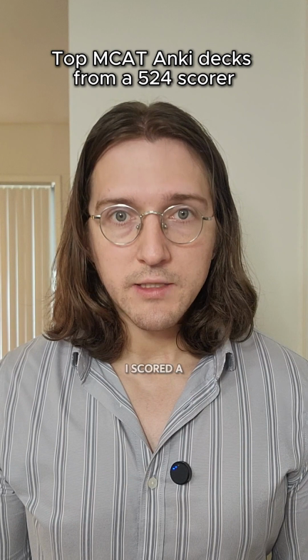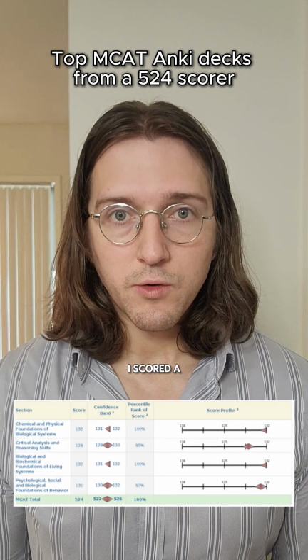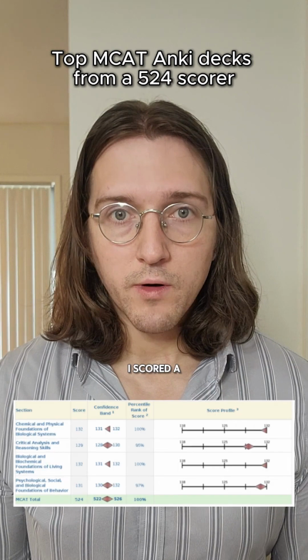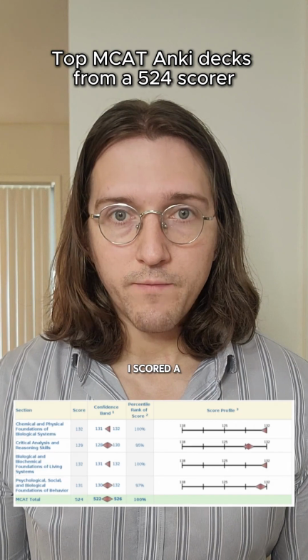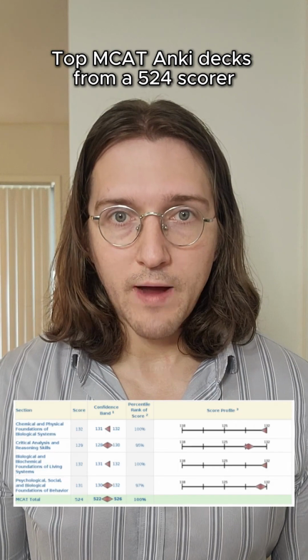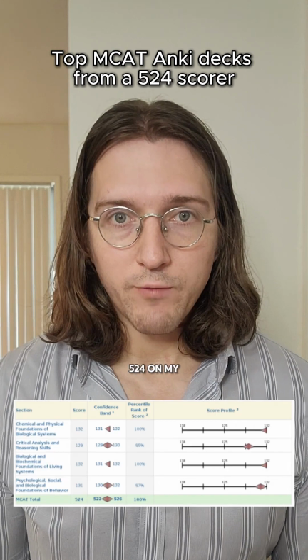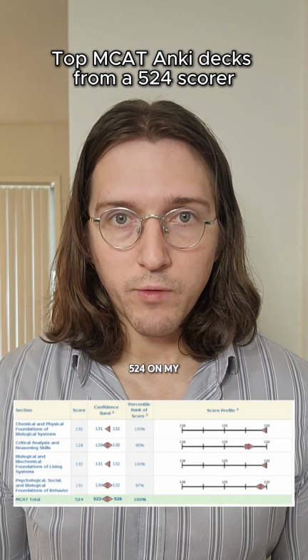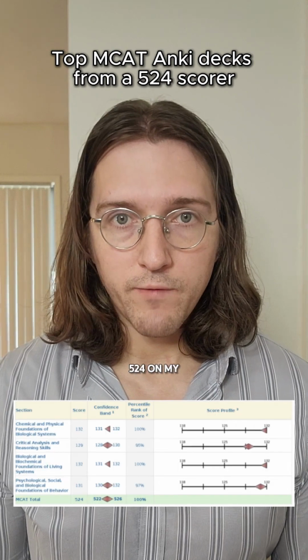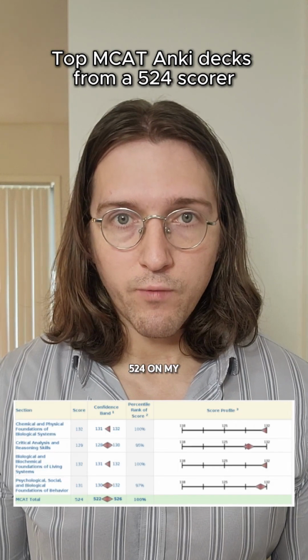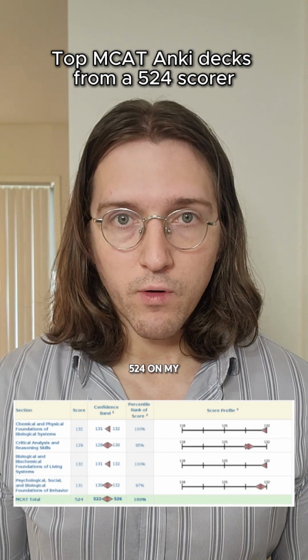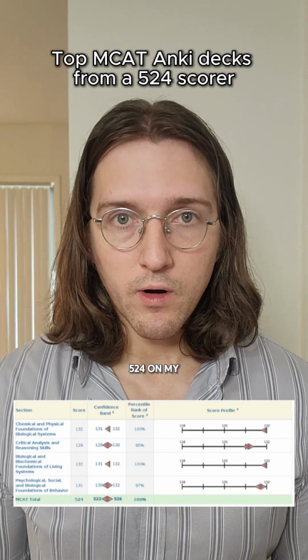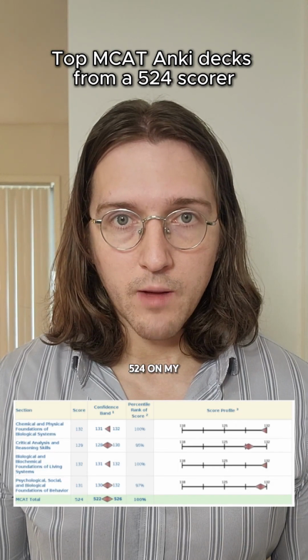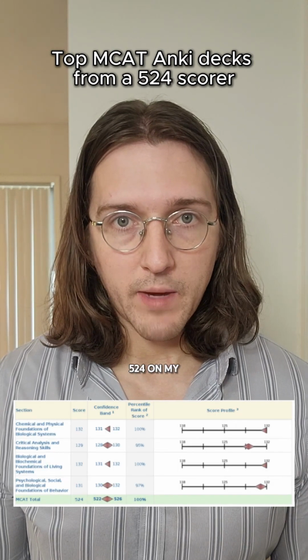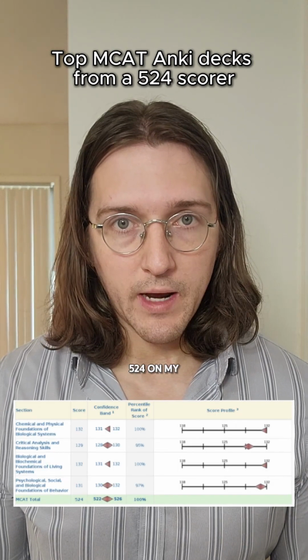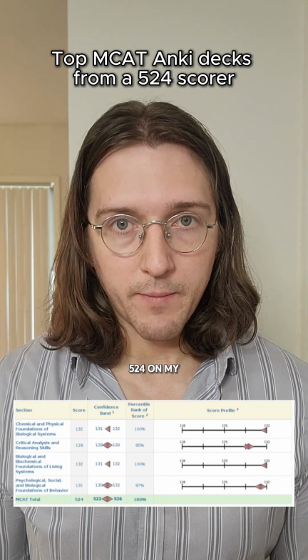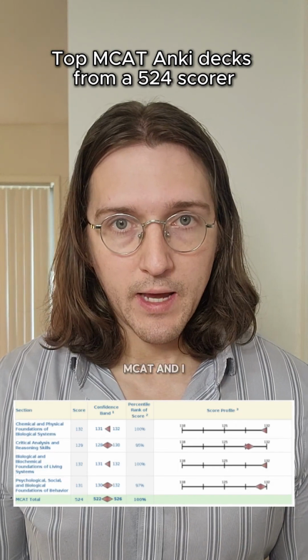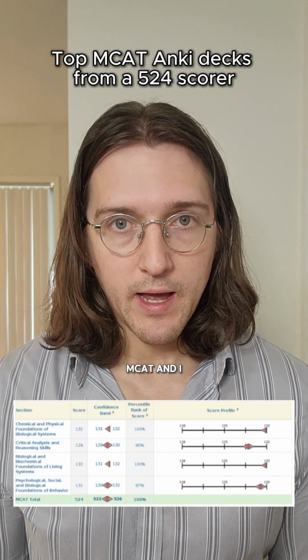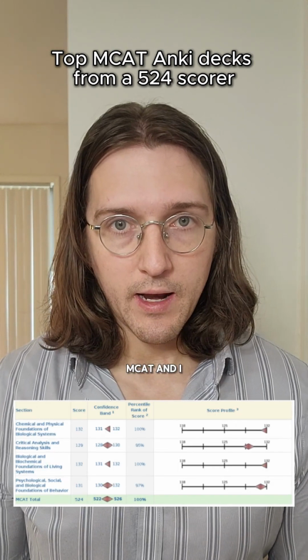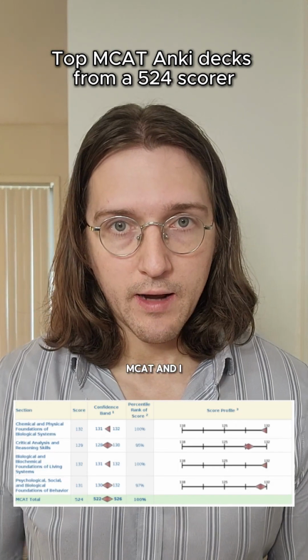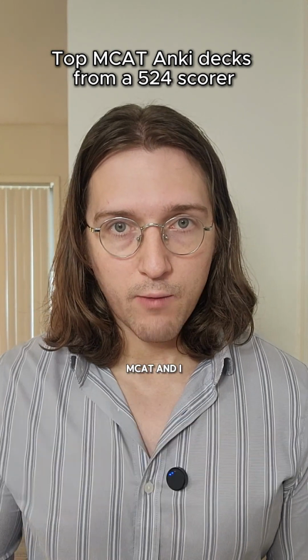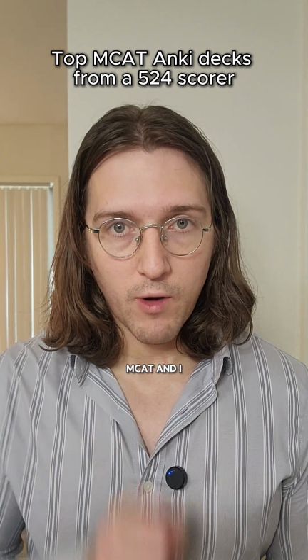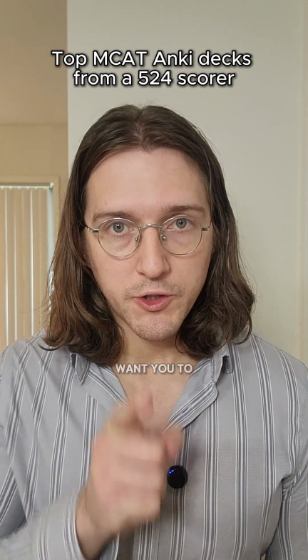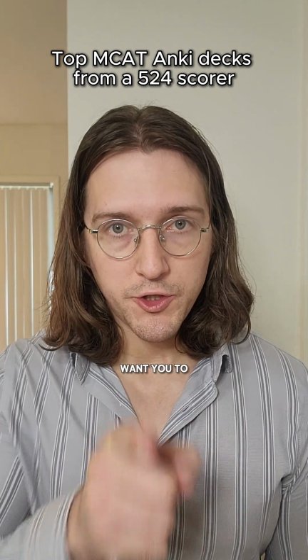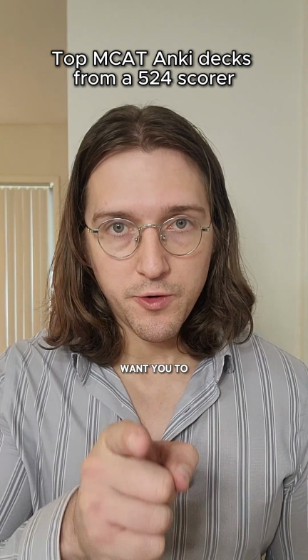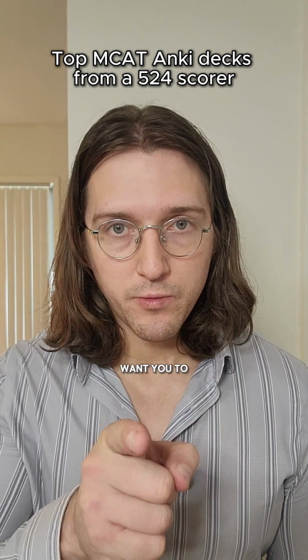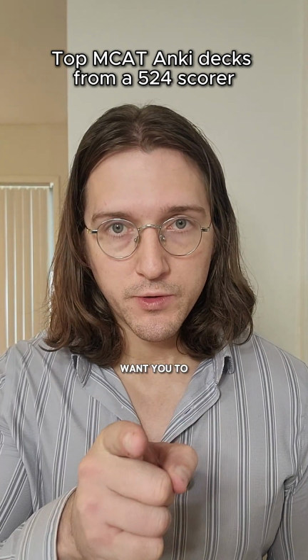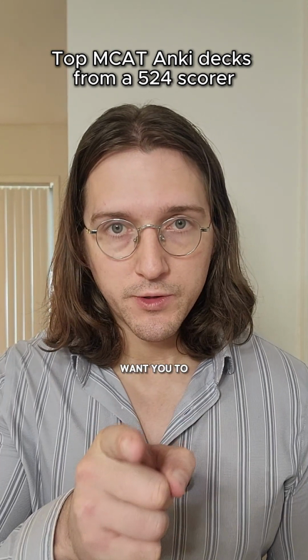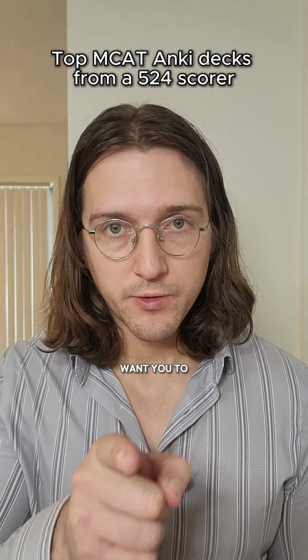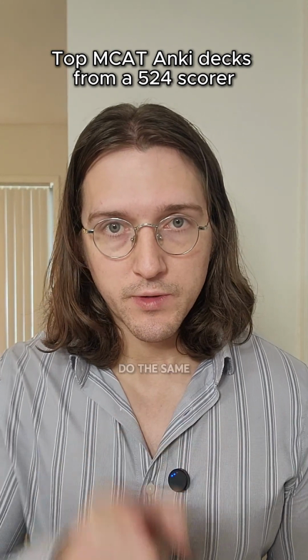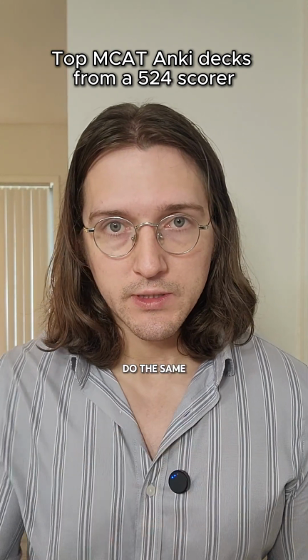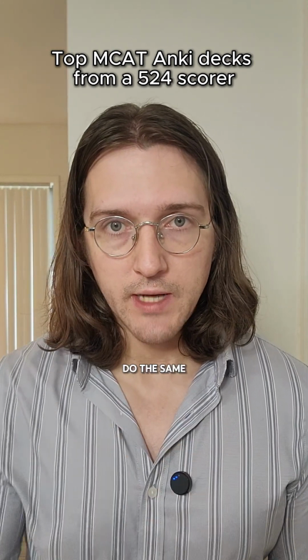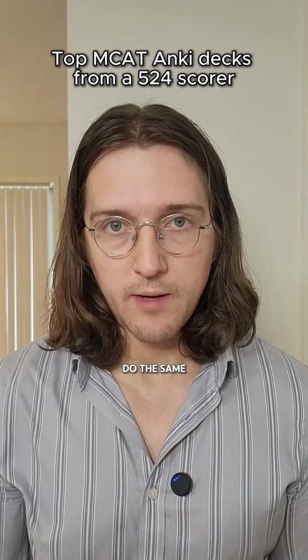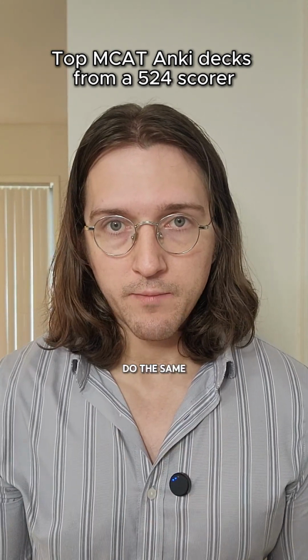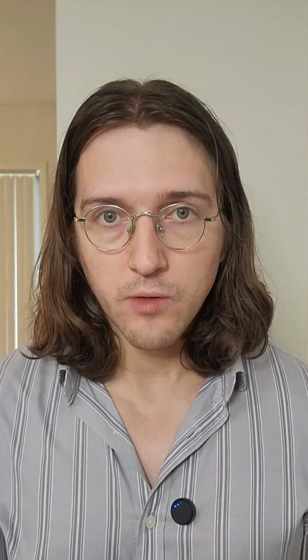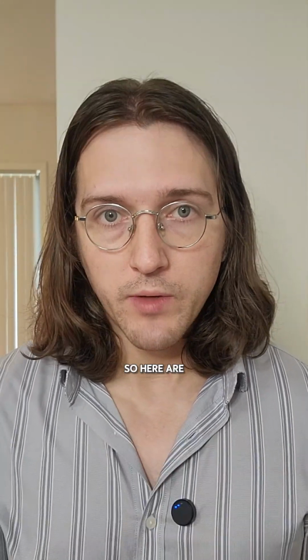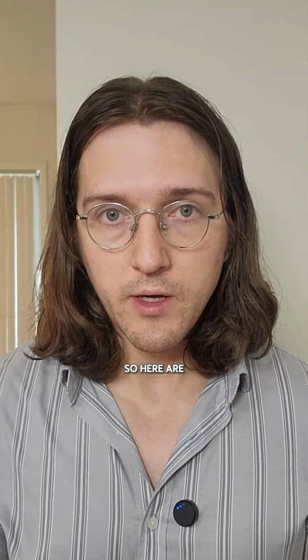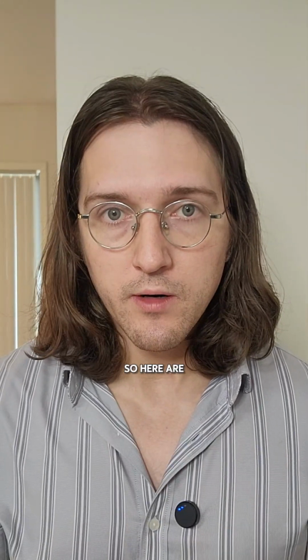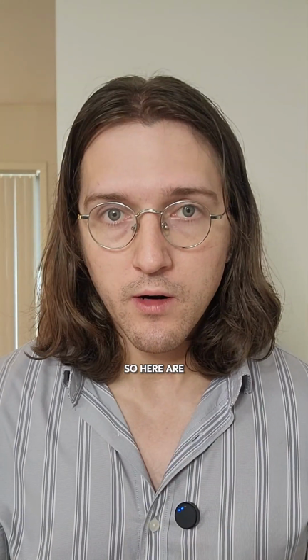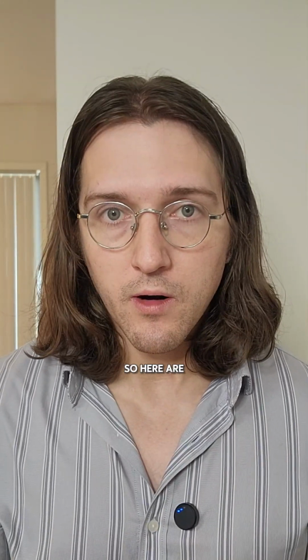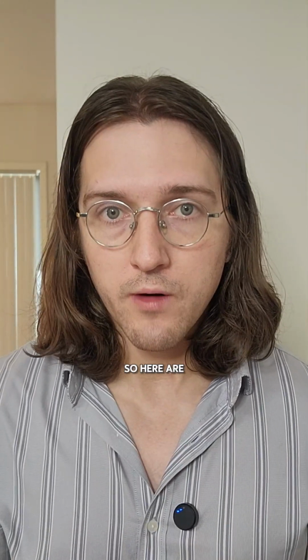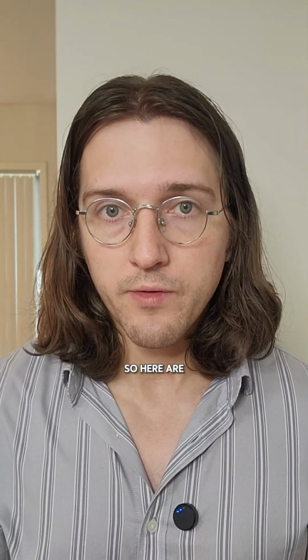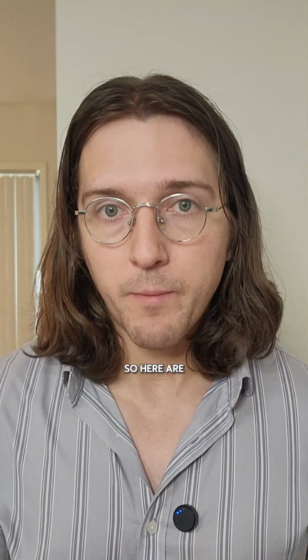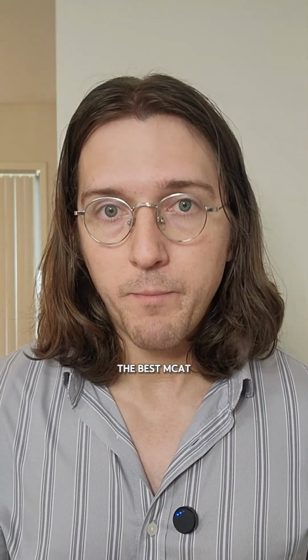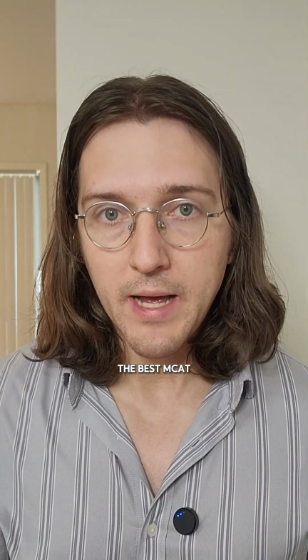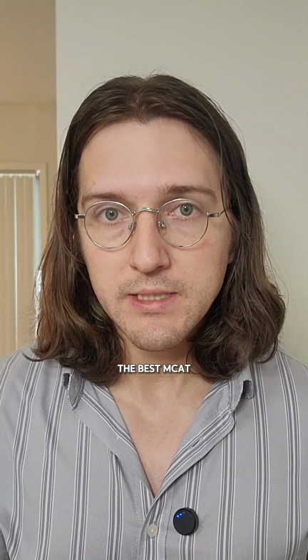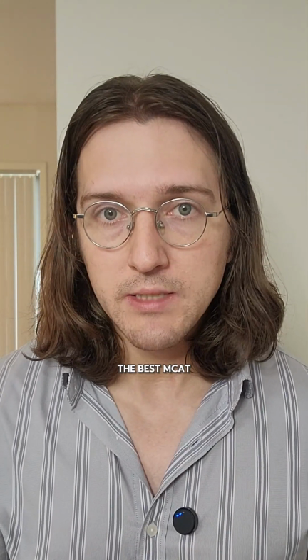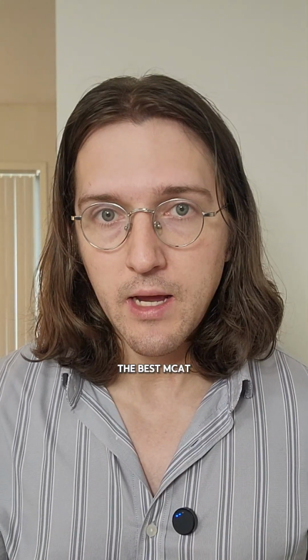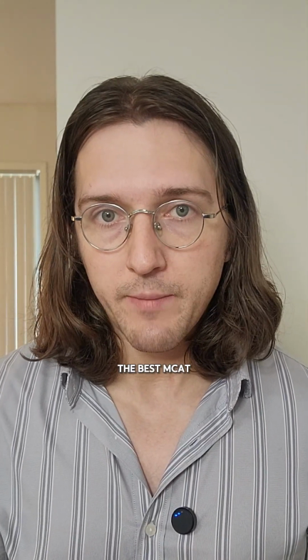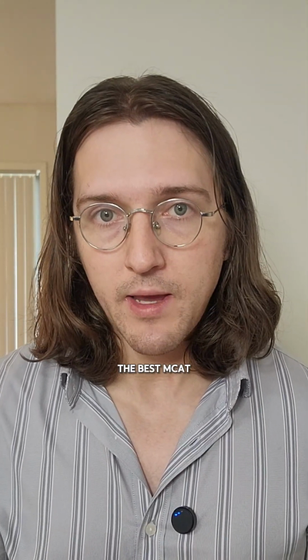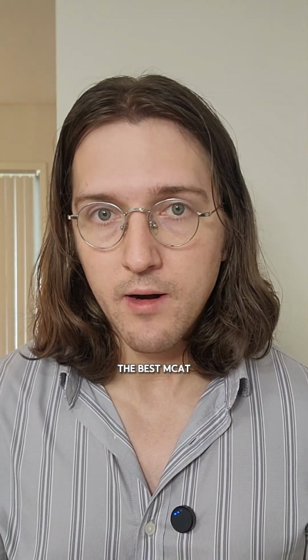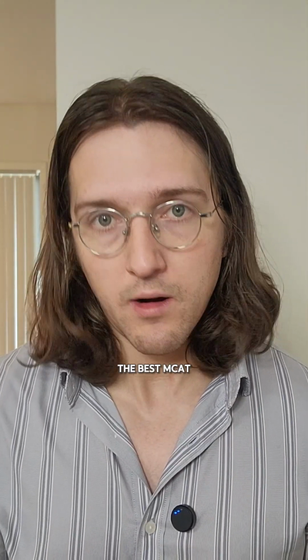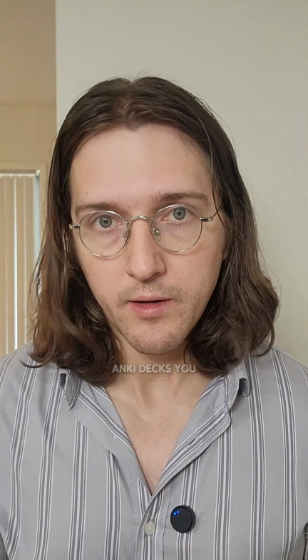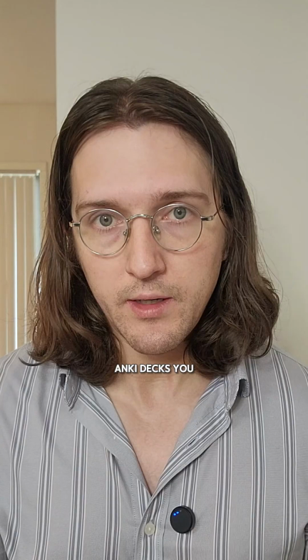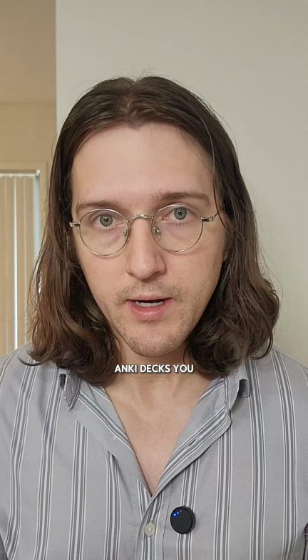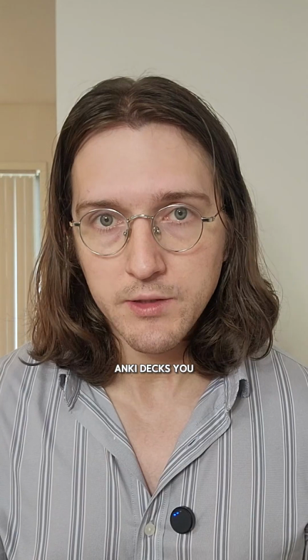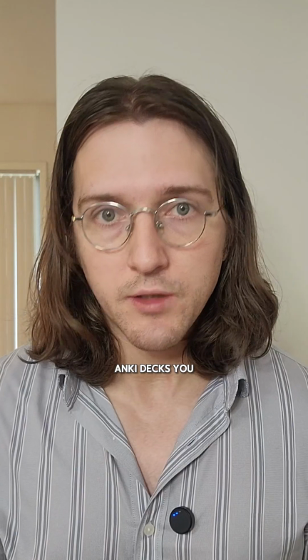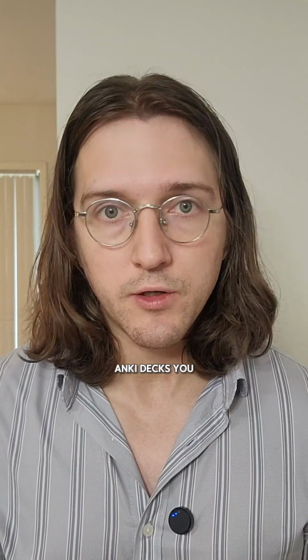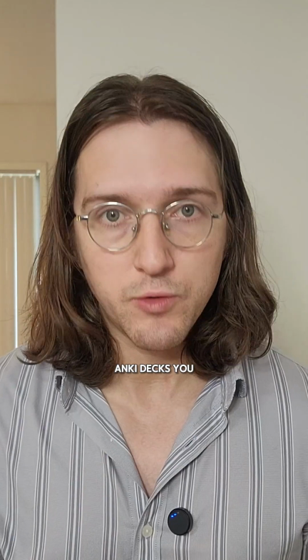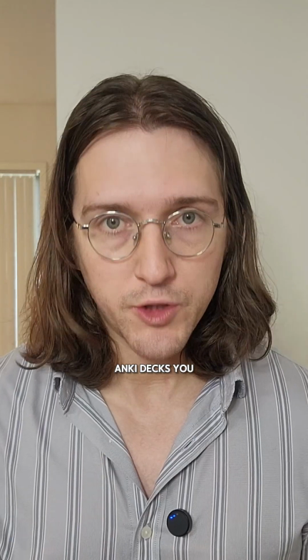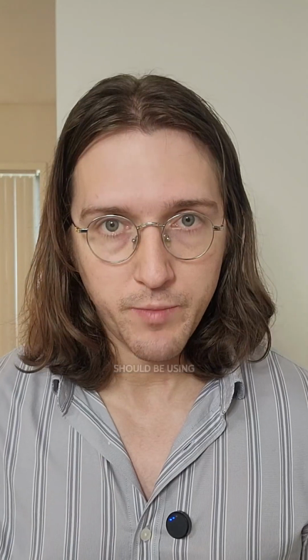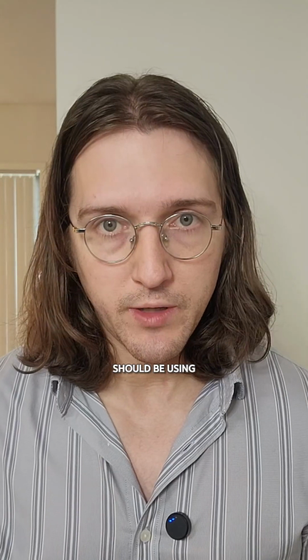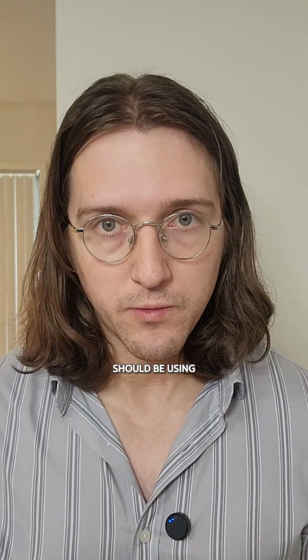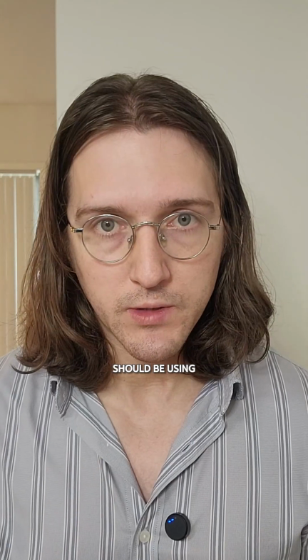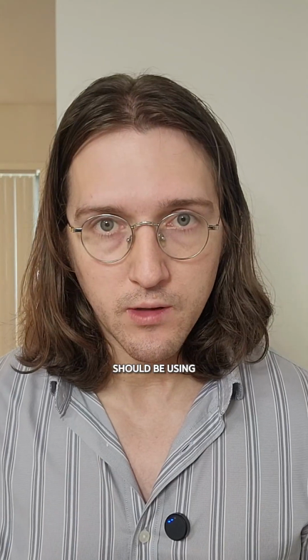I scored a 524 on my MCAT and I want you to do the same. So here are the best MCAT Anki decks you should be using.